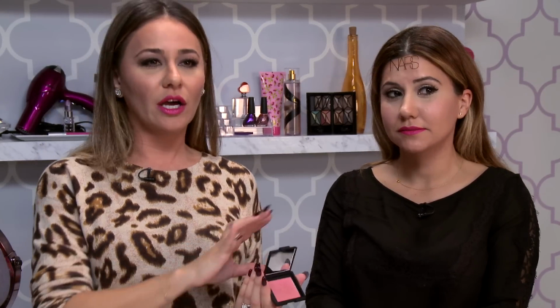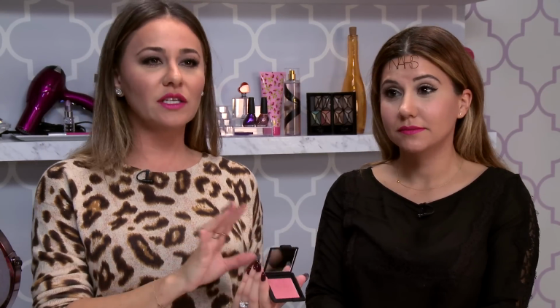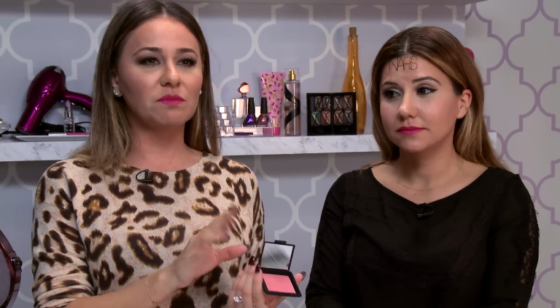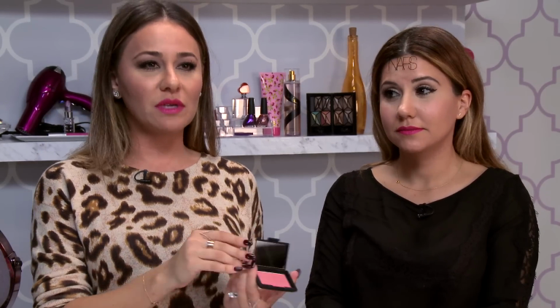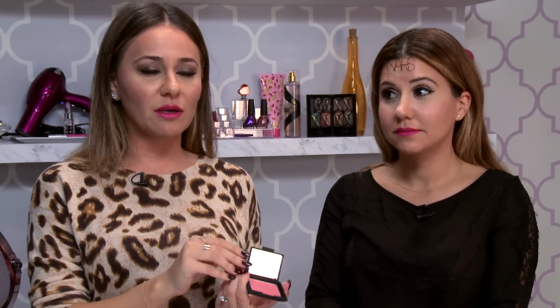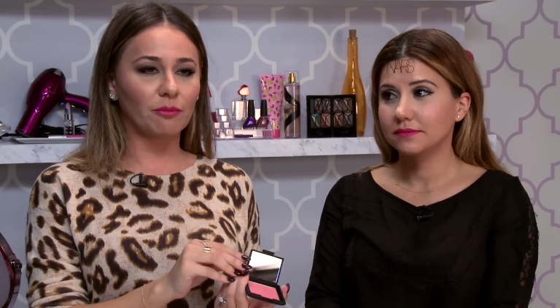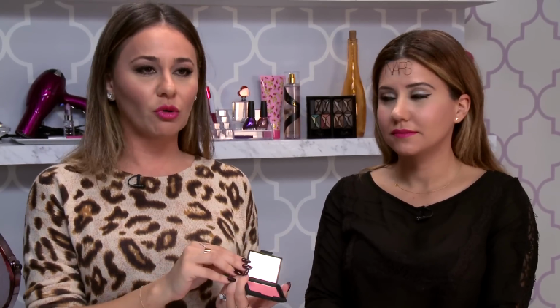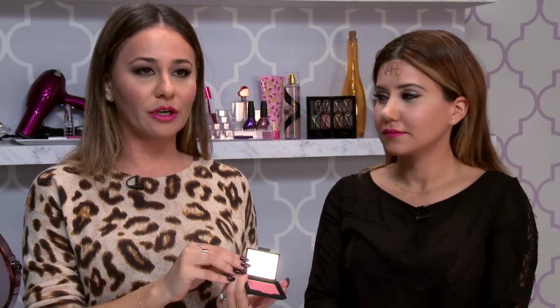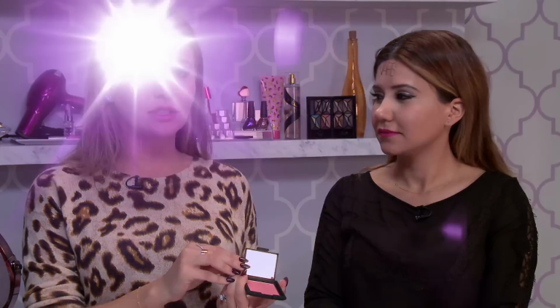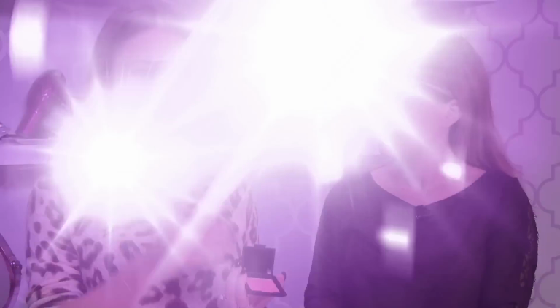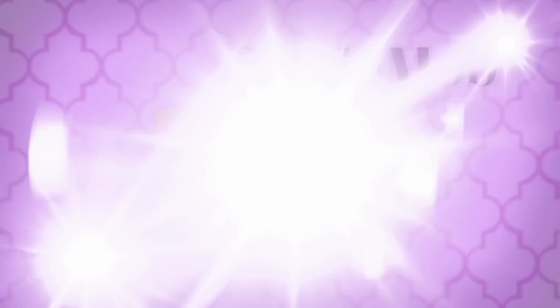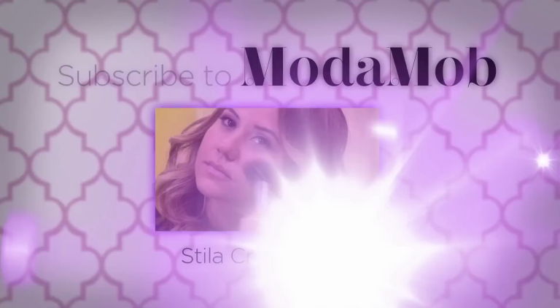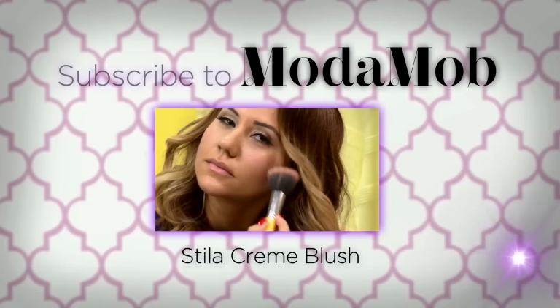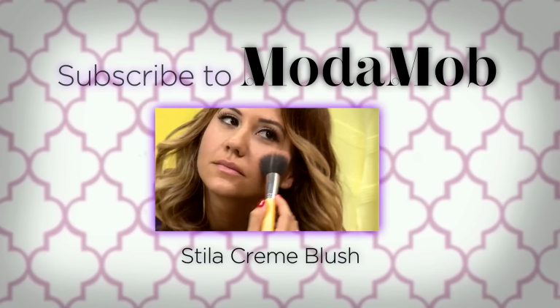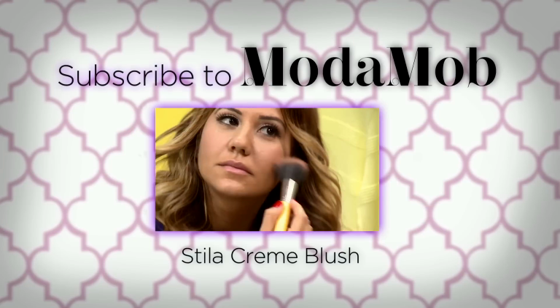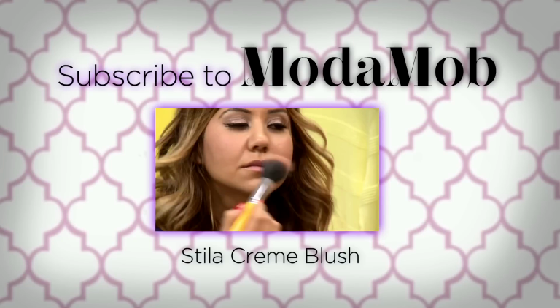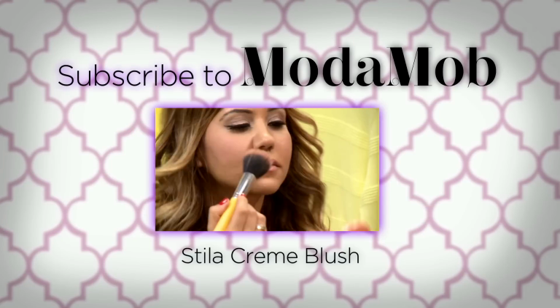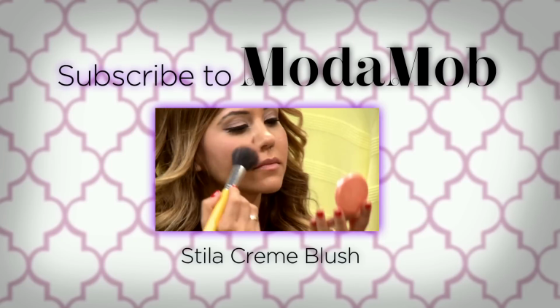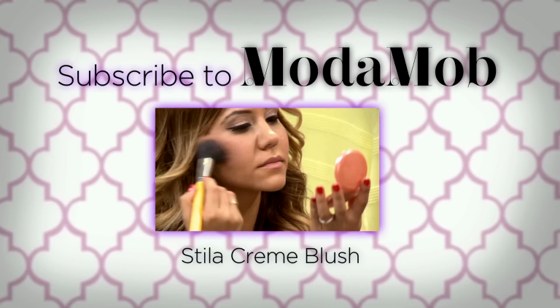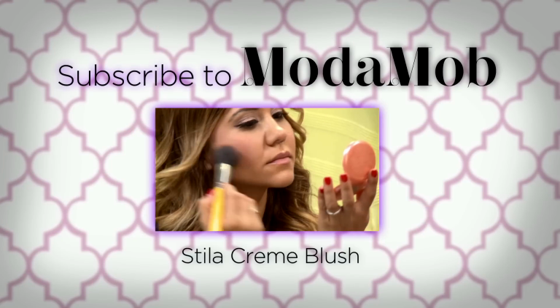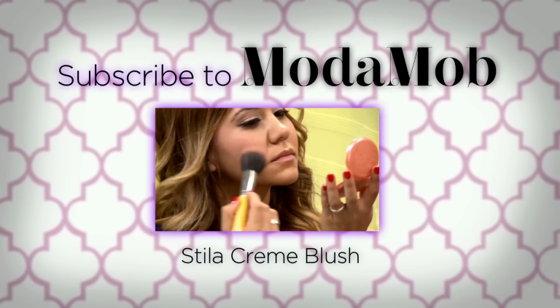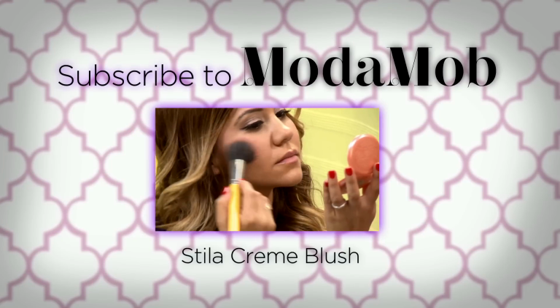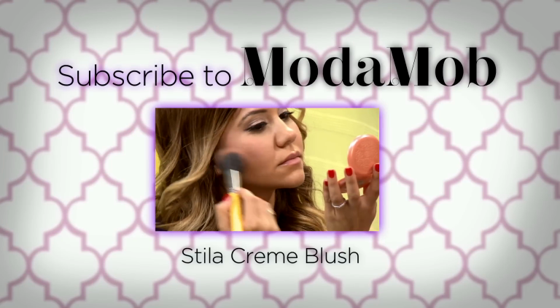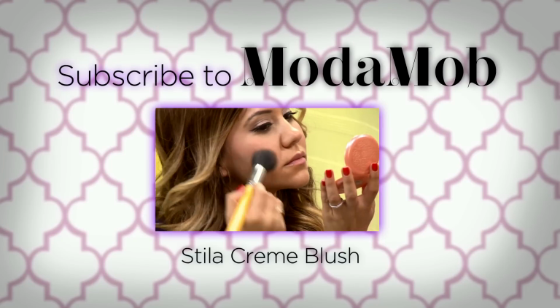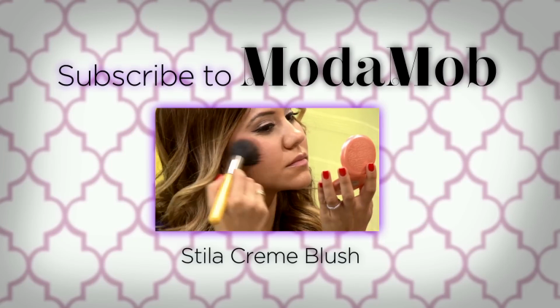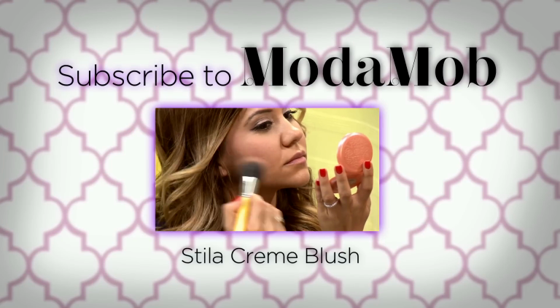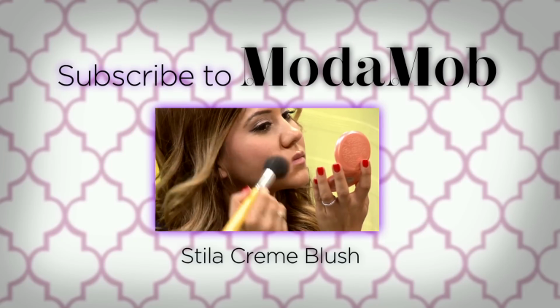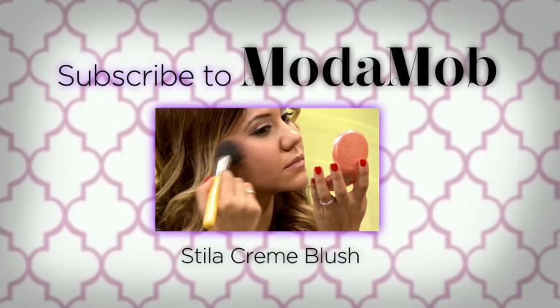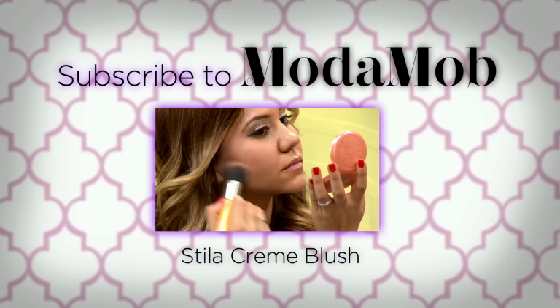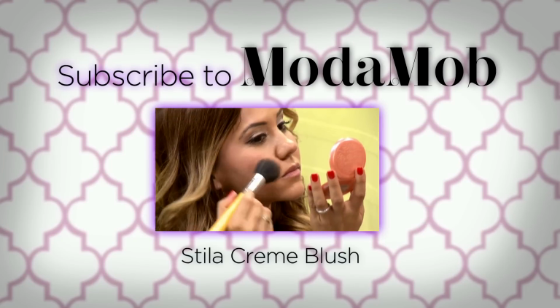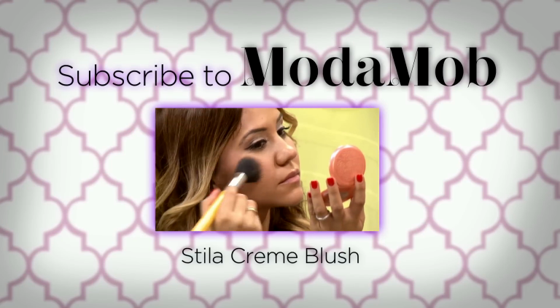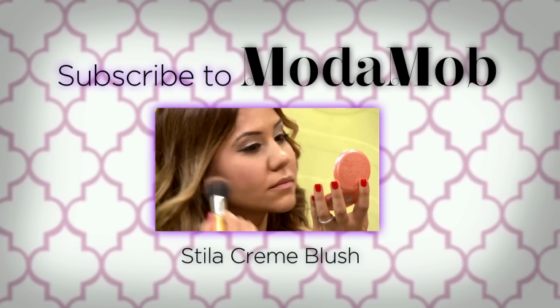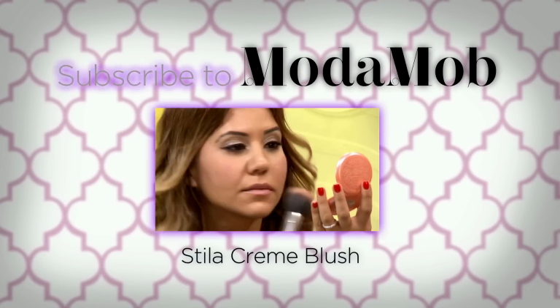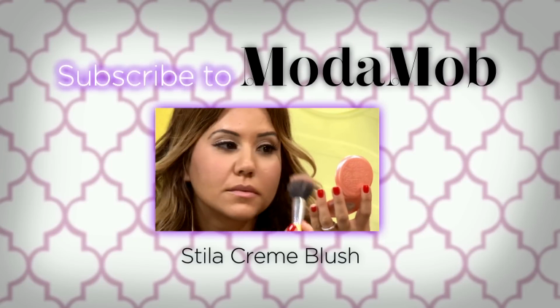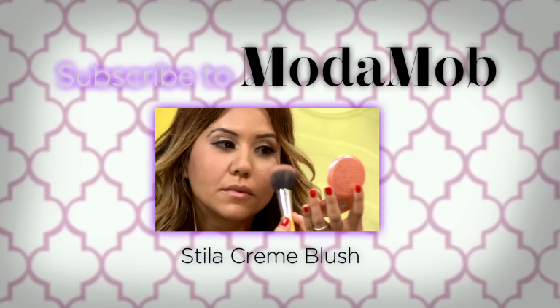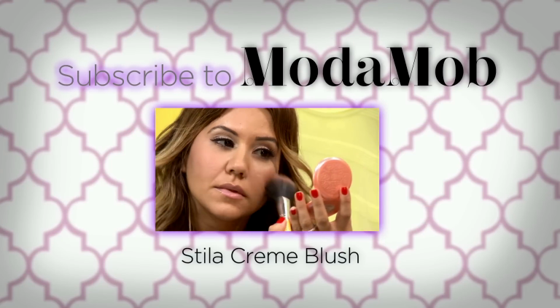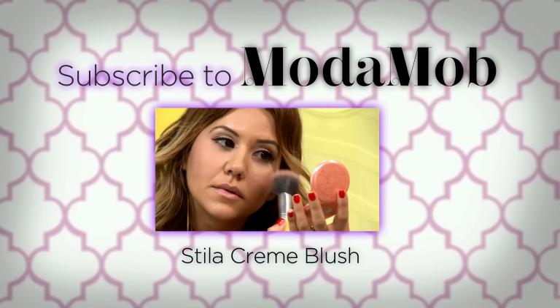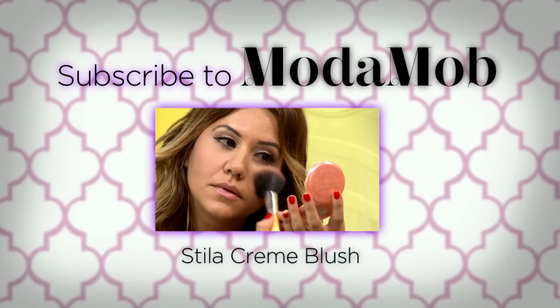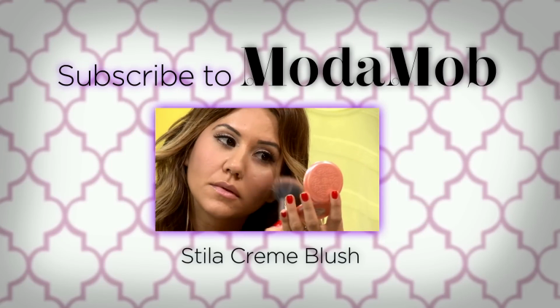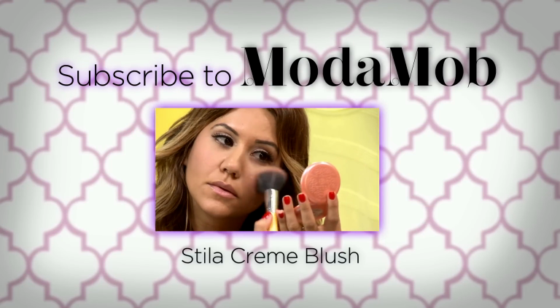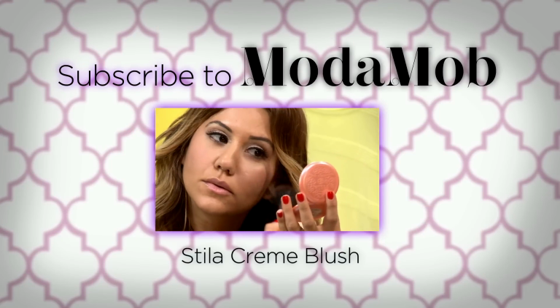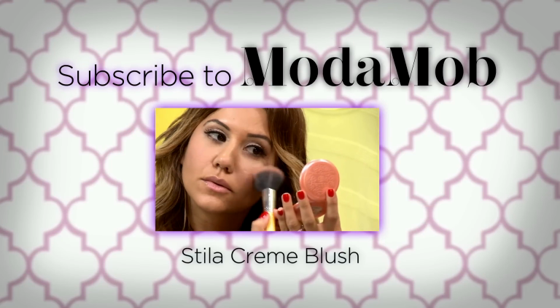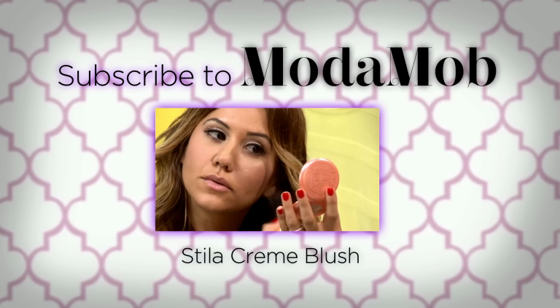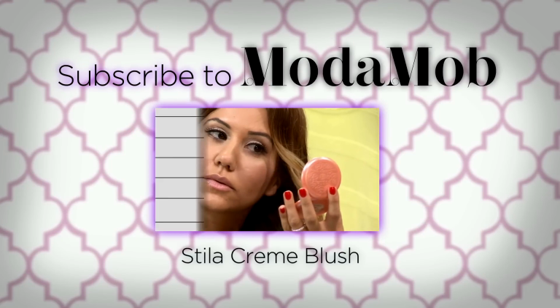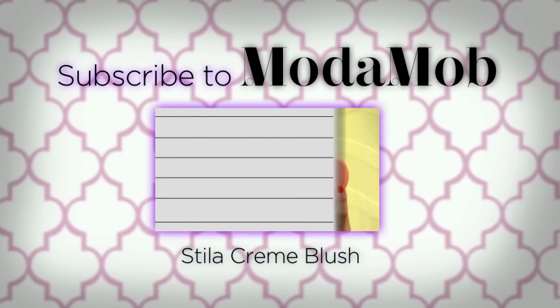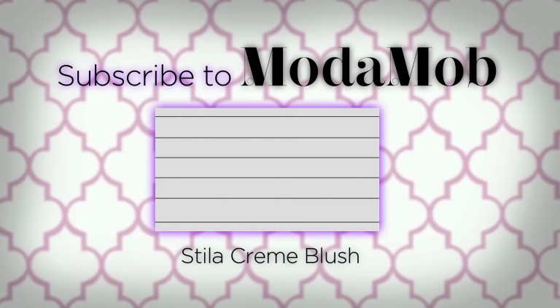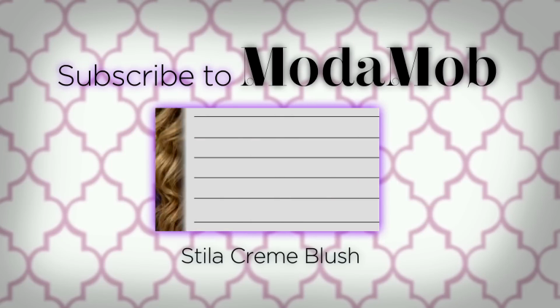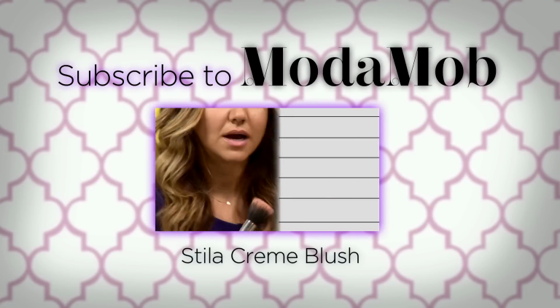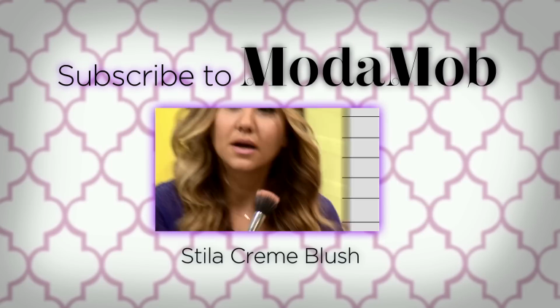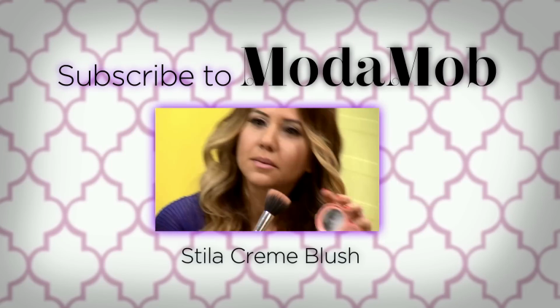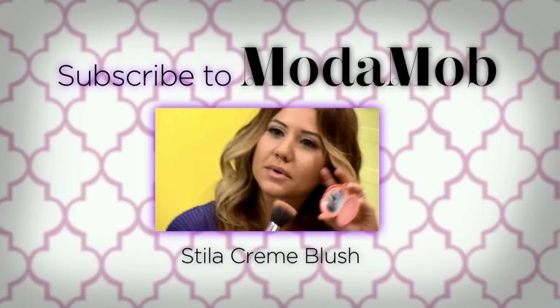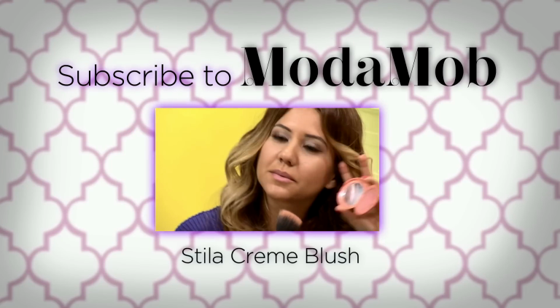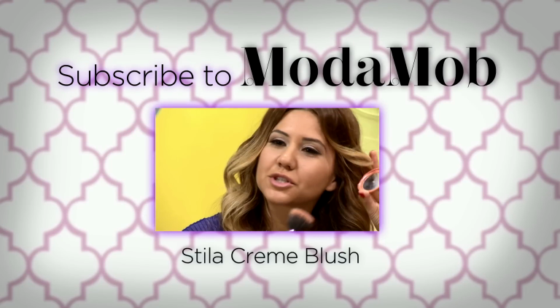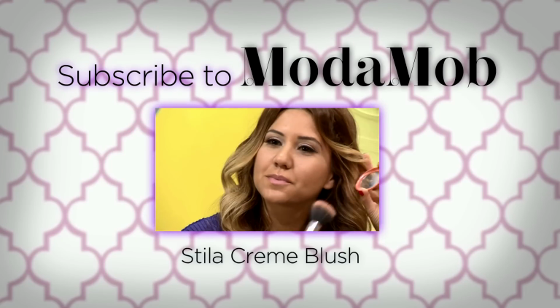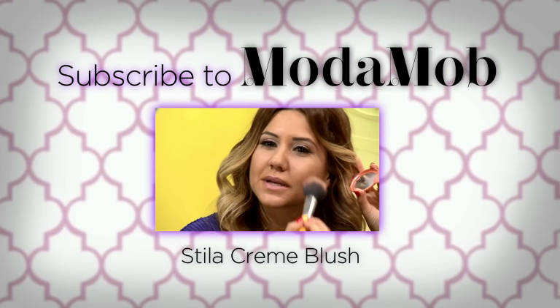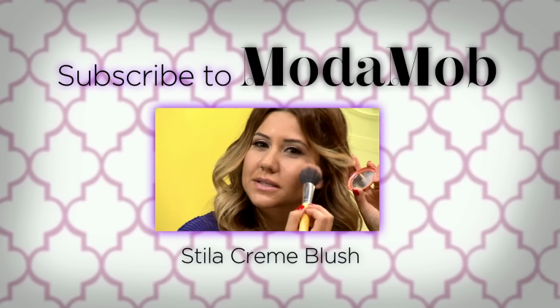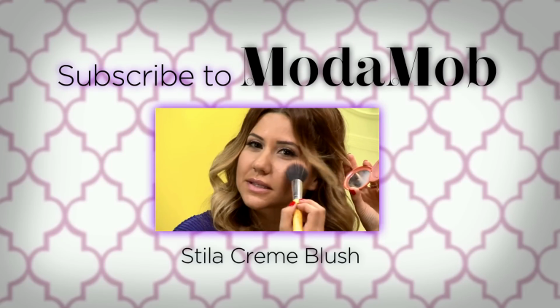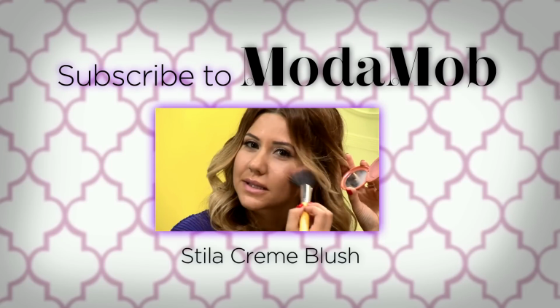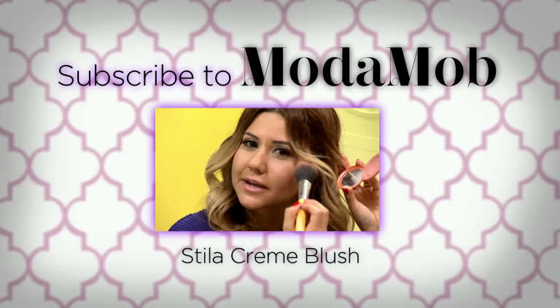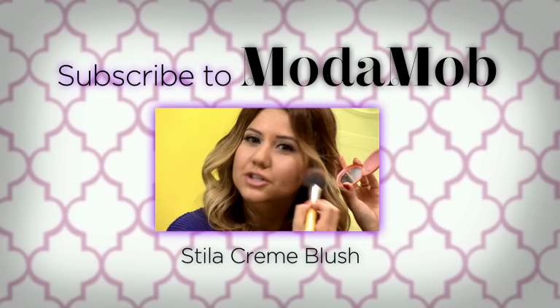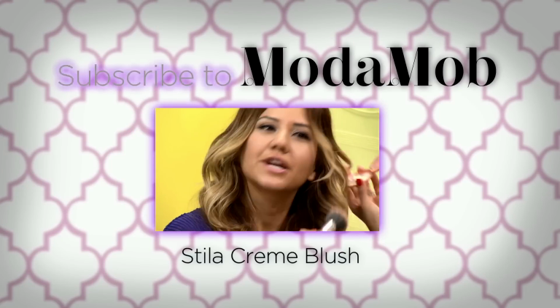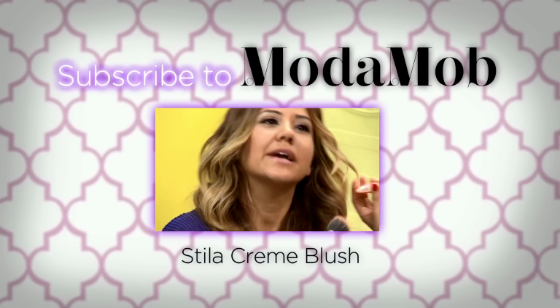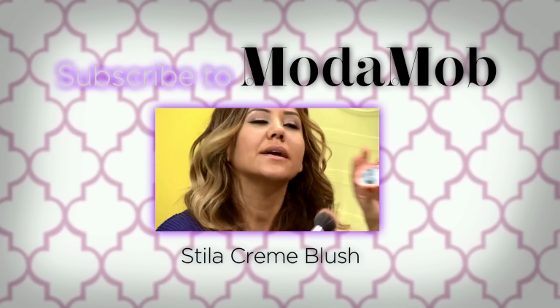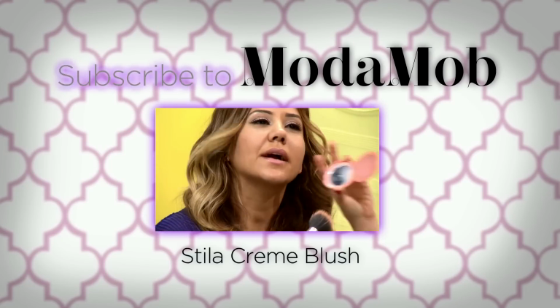Oni has medium pores. Subscribe to our channel and check out the review we did on Stila Cream Blush — did we love it or did we hate it?